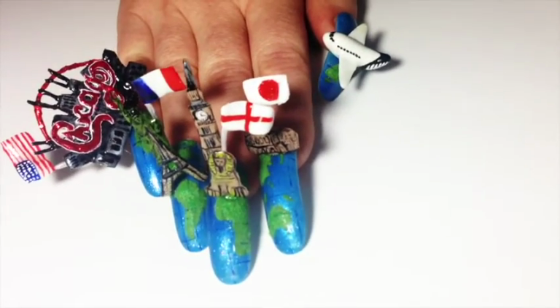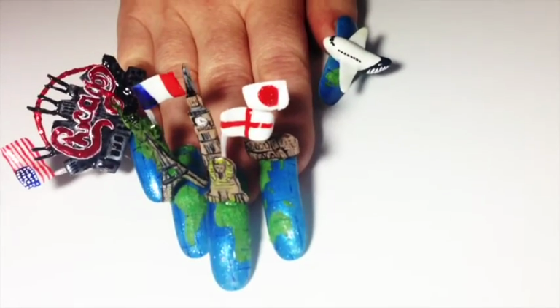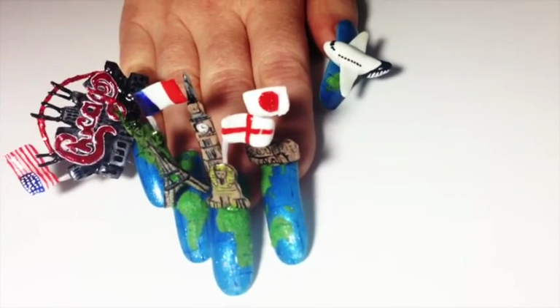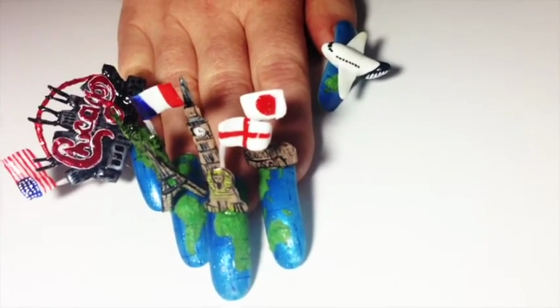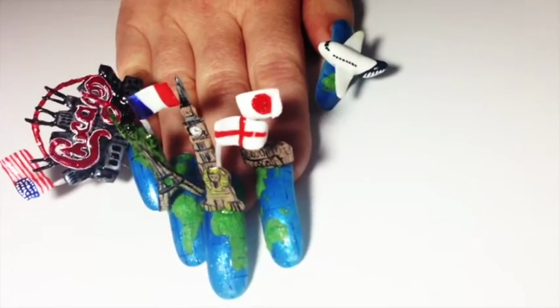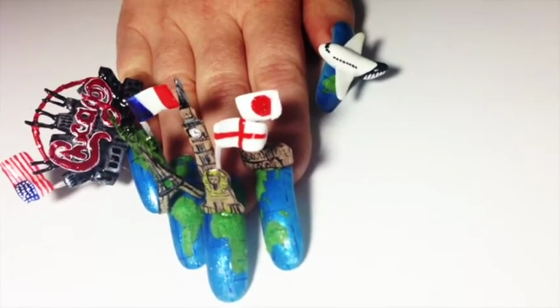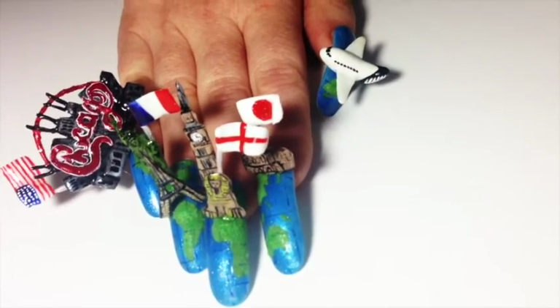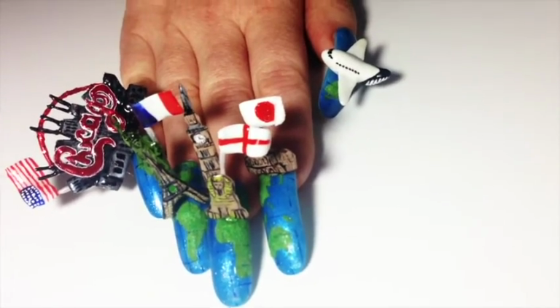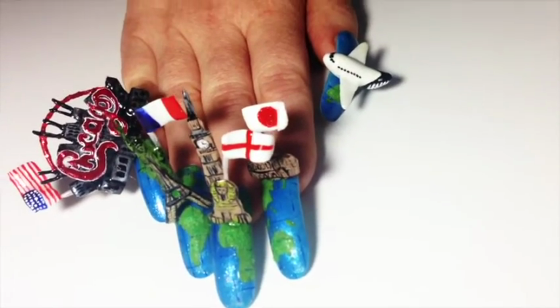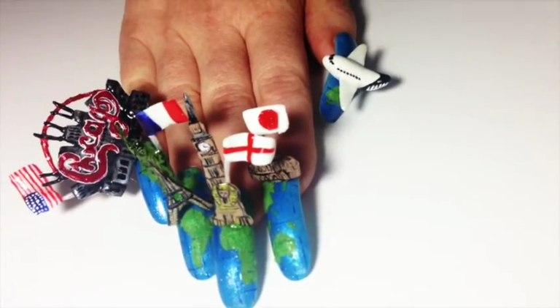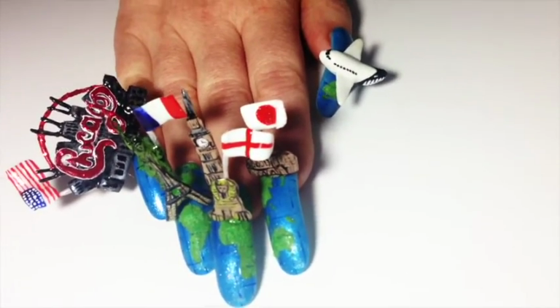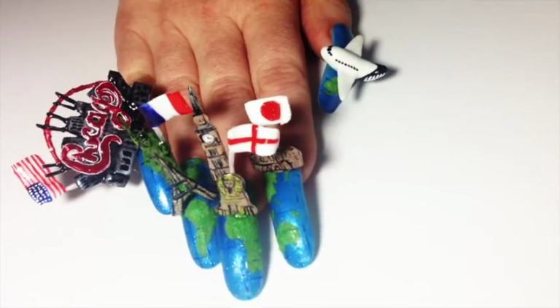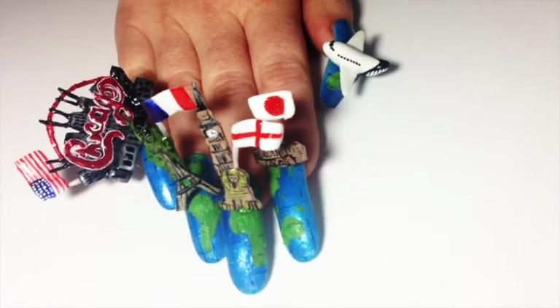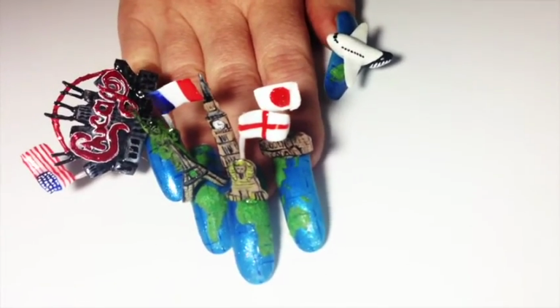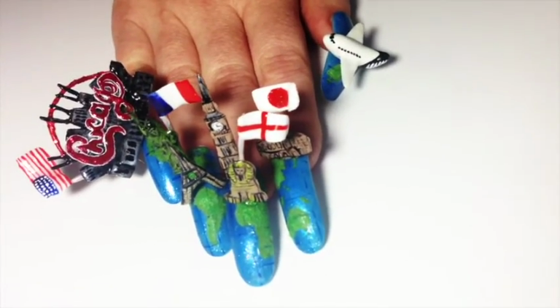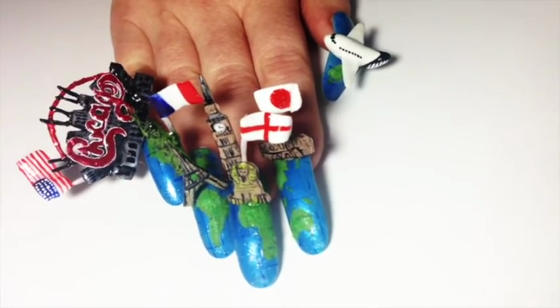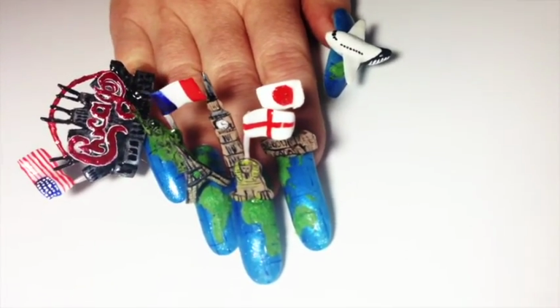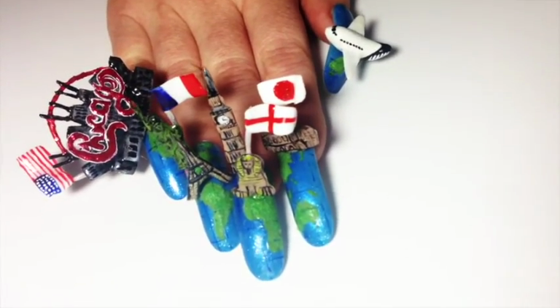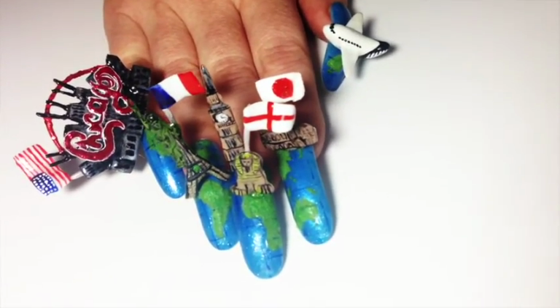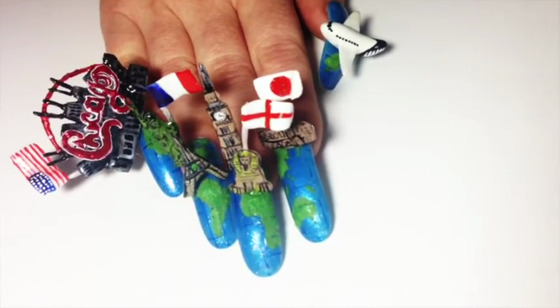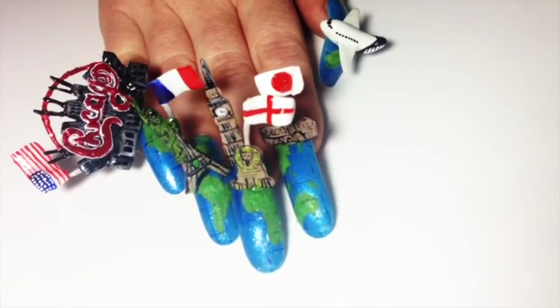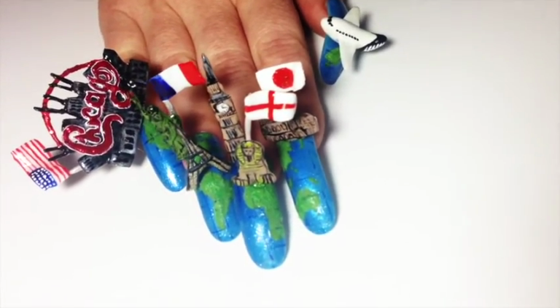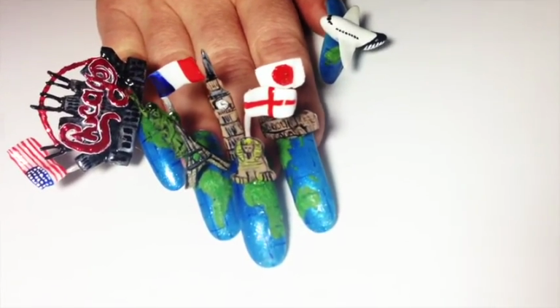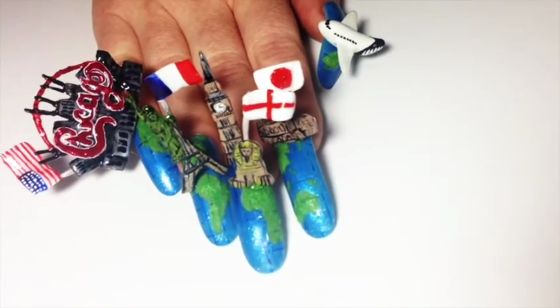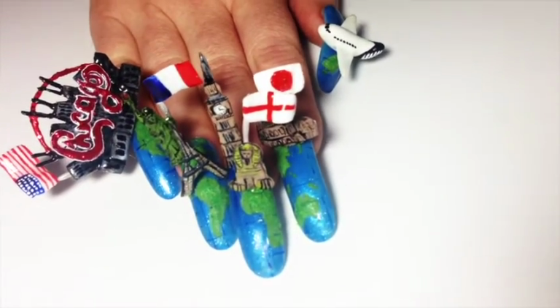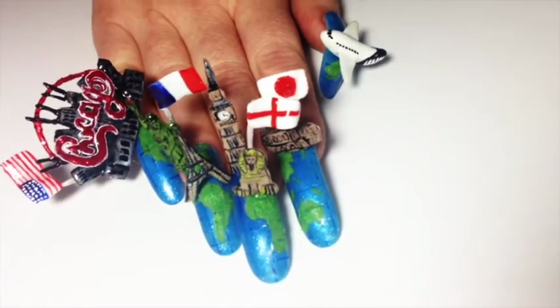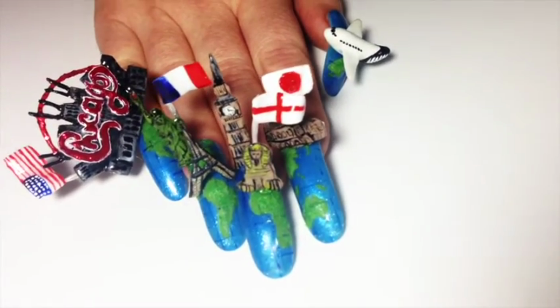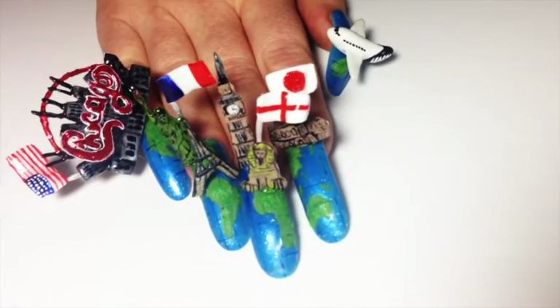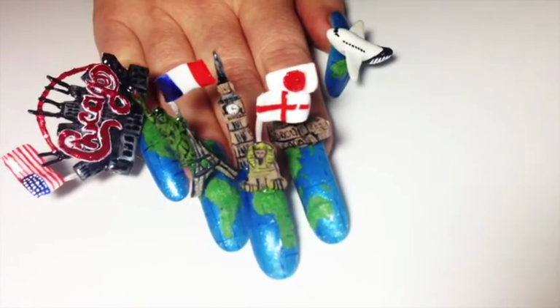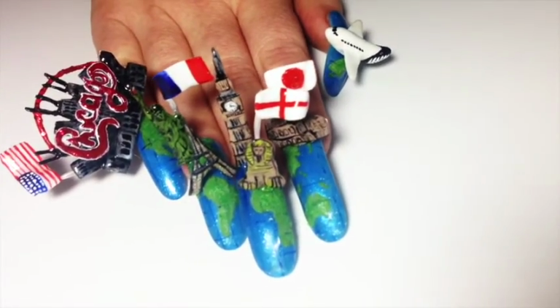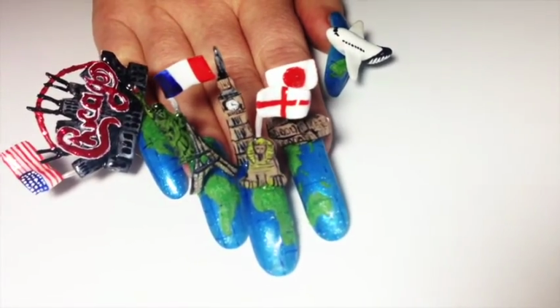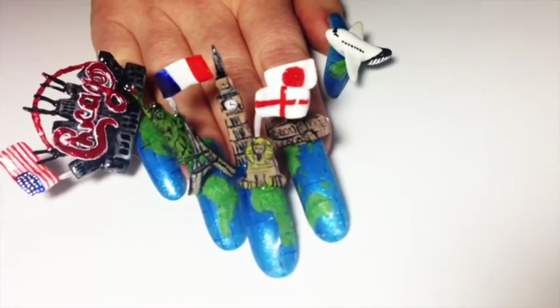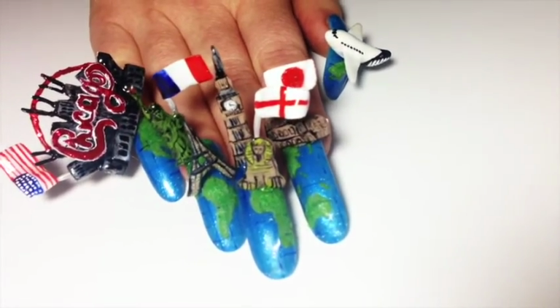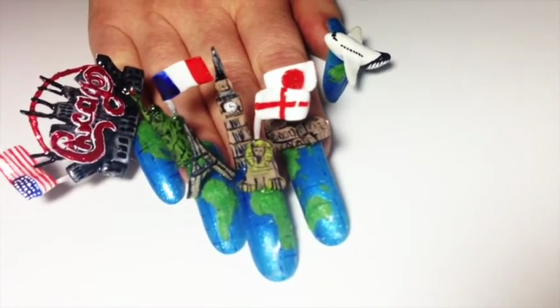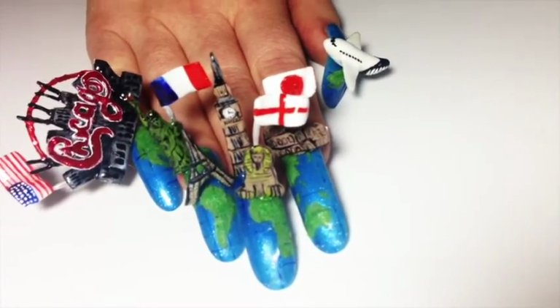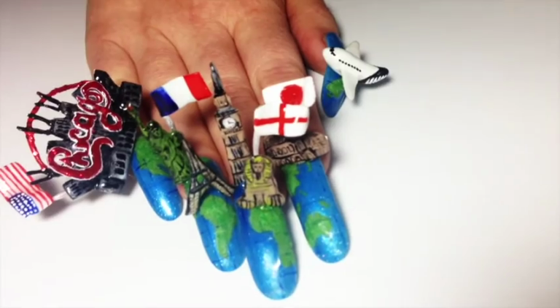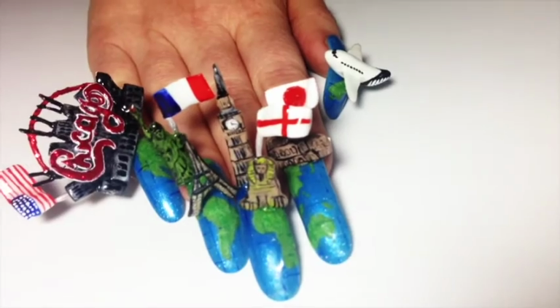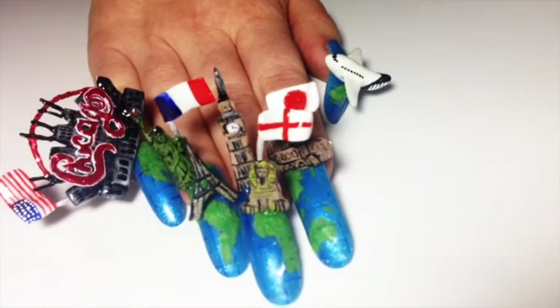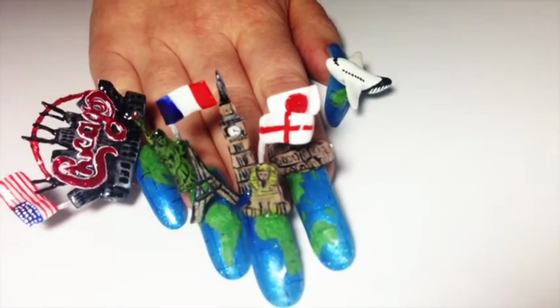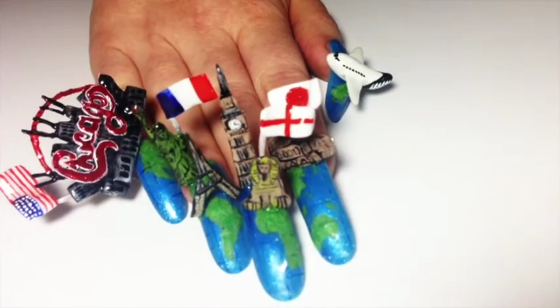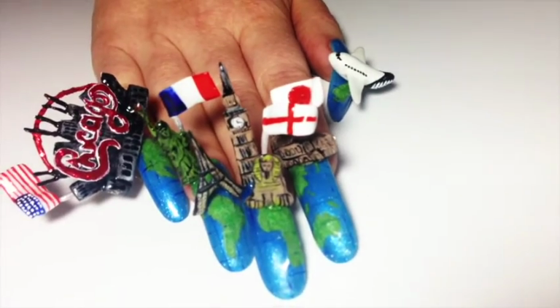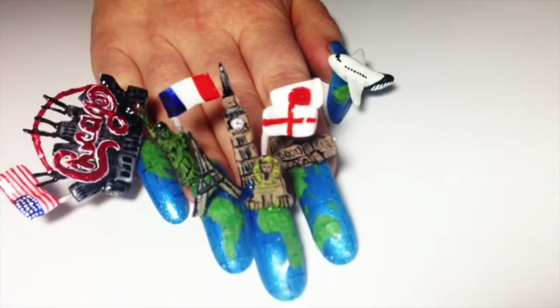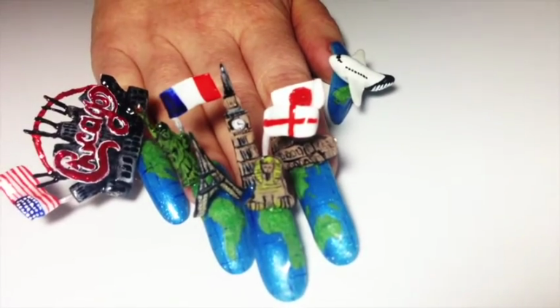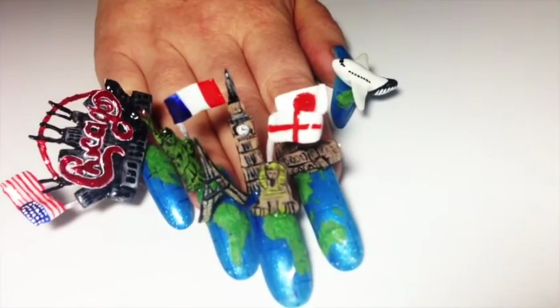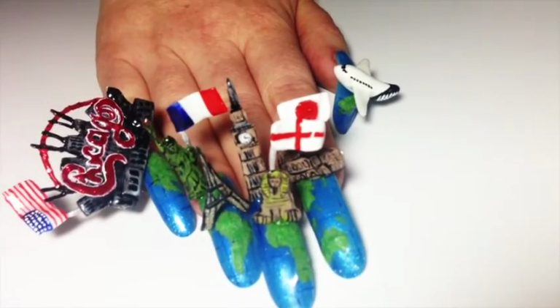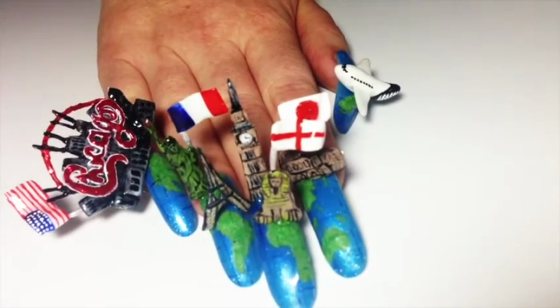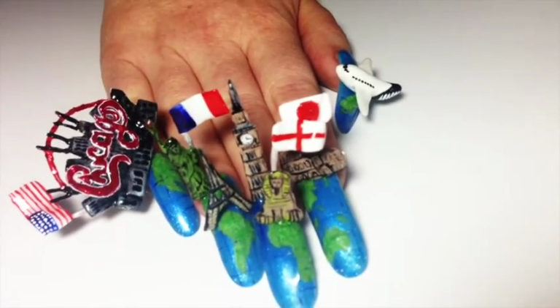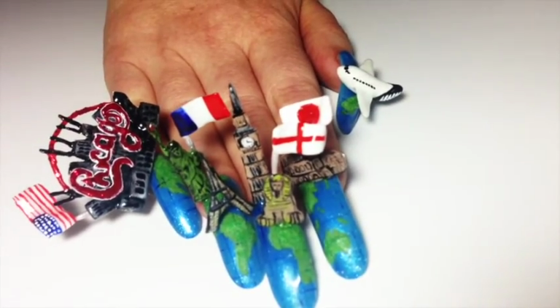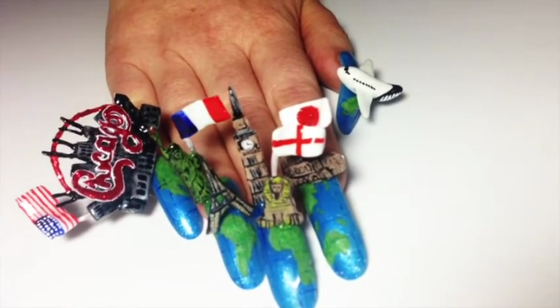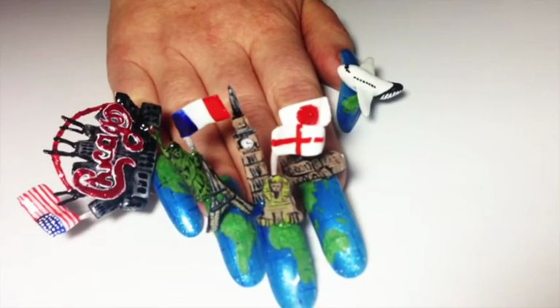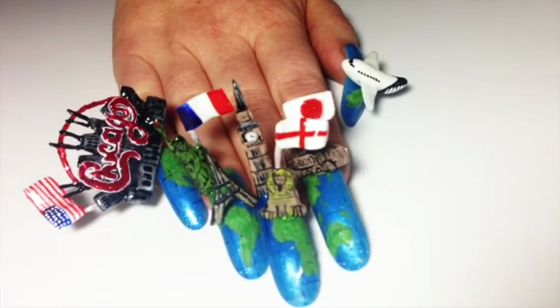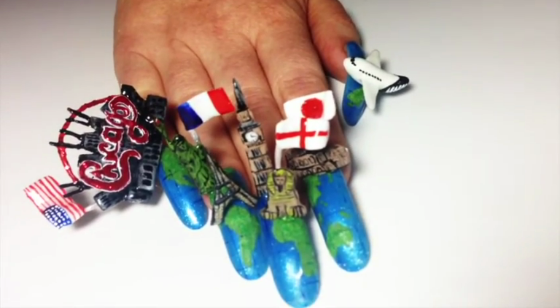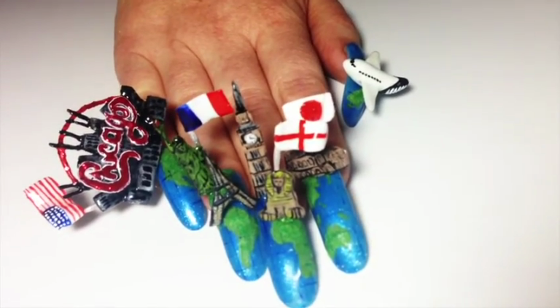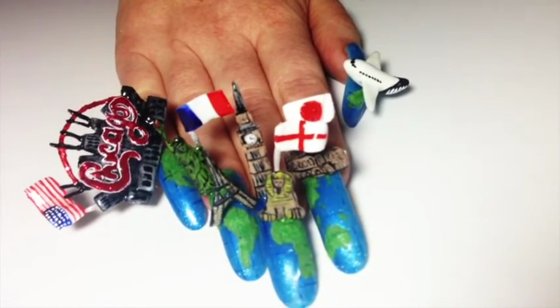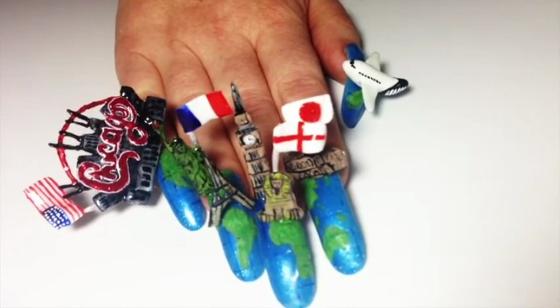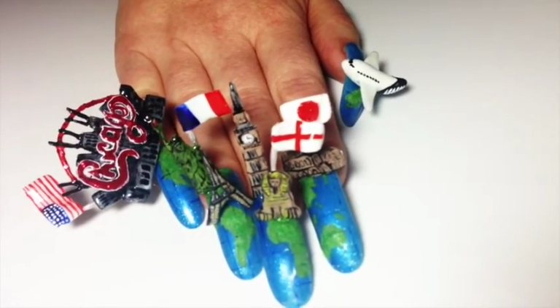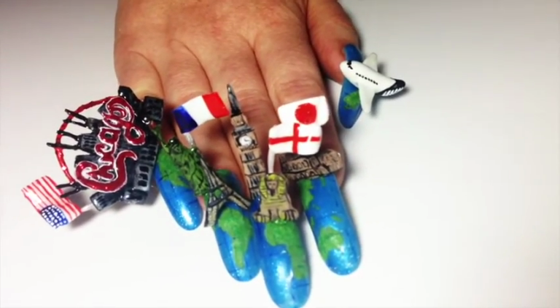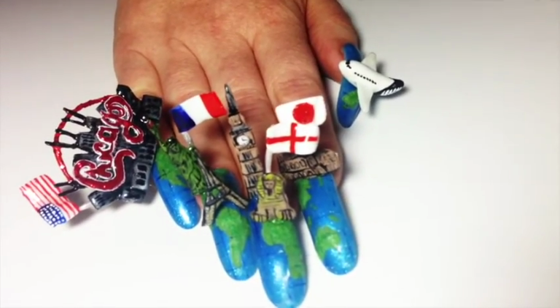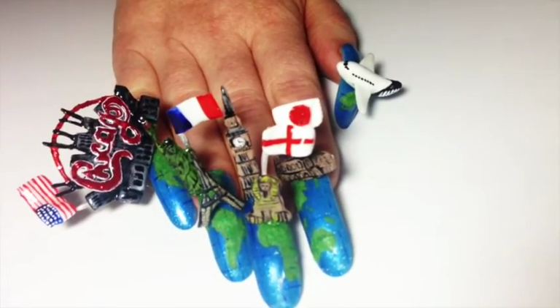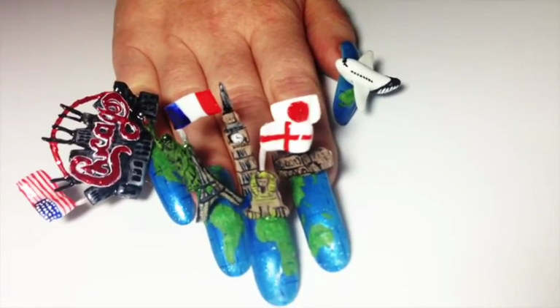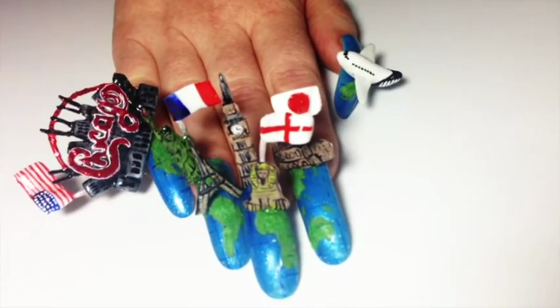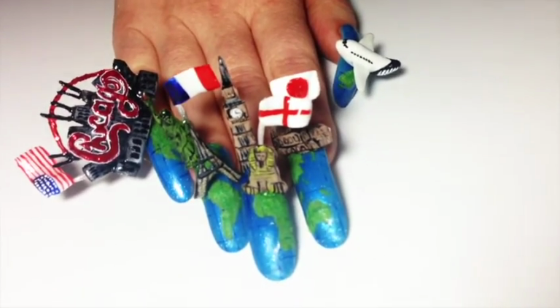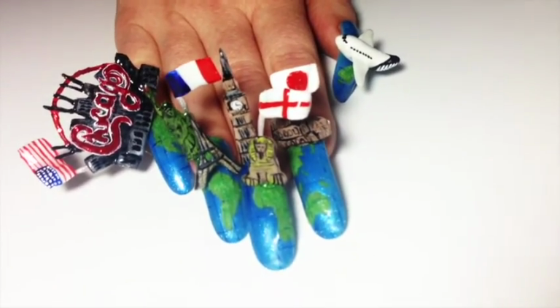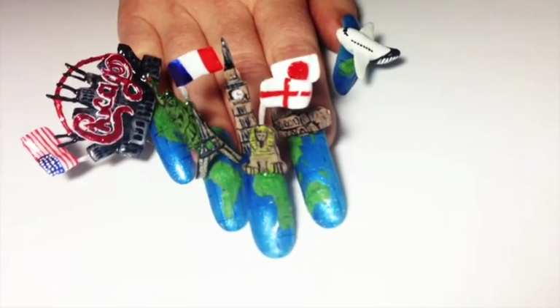Here is my finished design. I'm really happy with the outcome. I hope you enjoy it and if you want to see how I create this look, keep on watching!